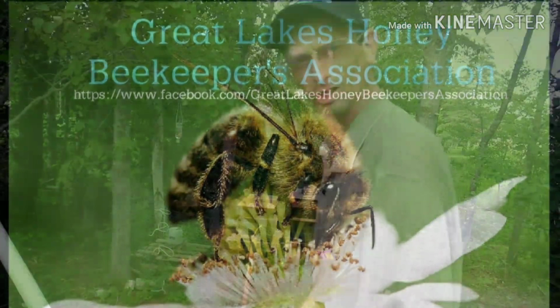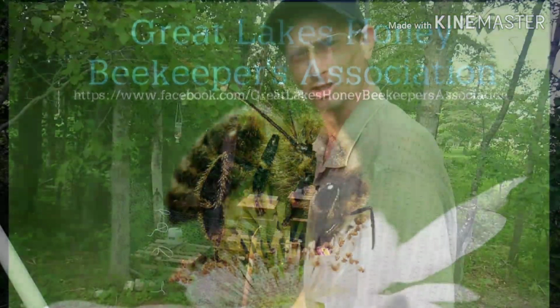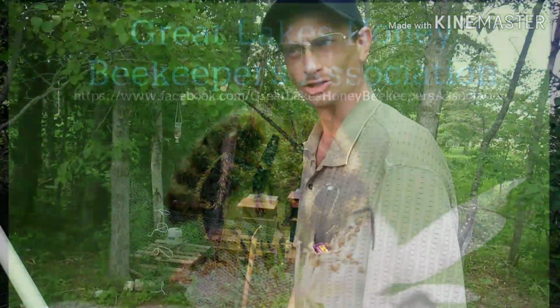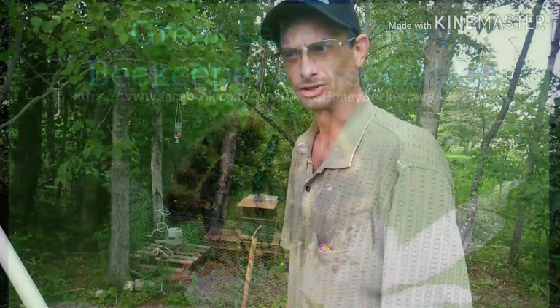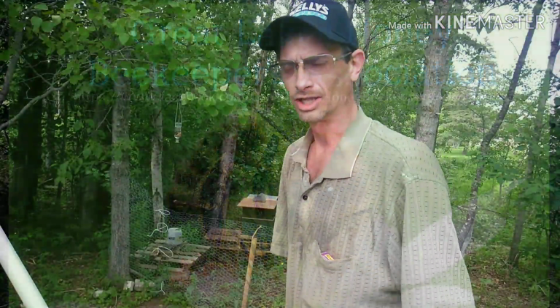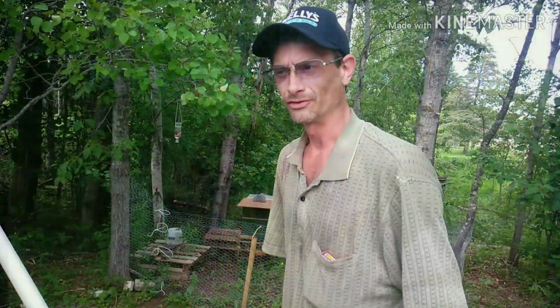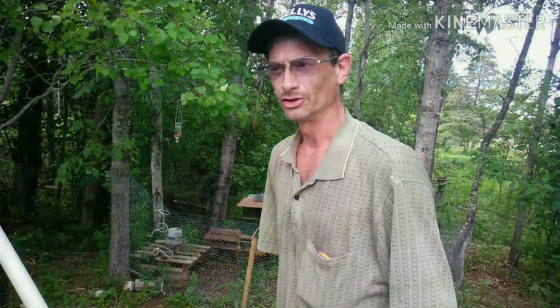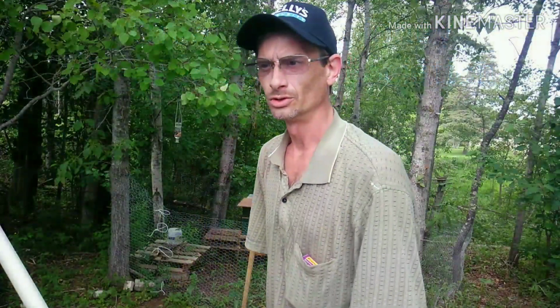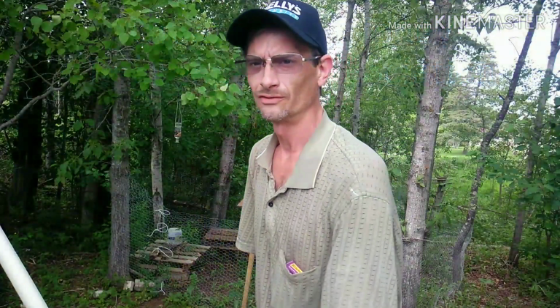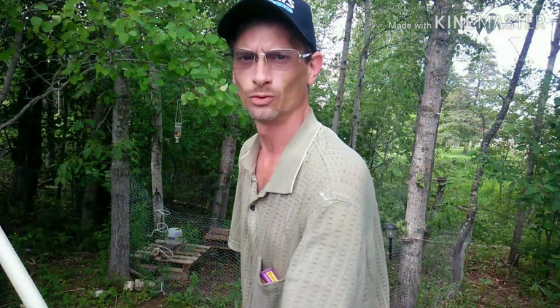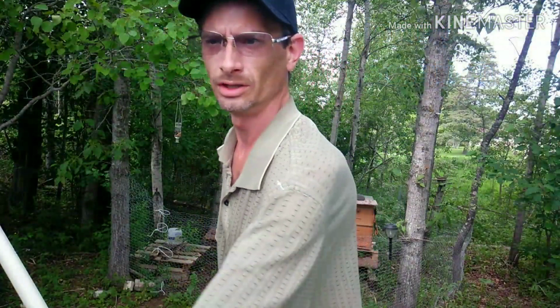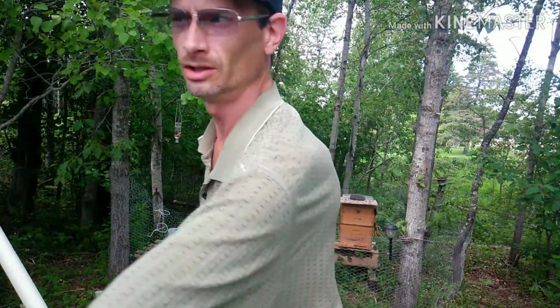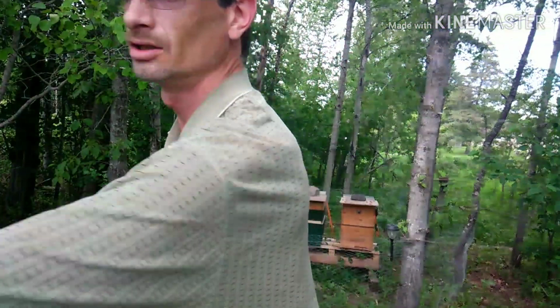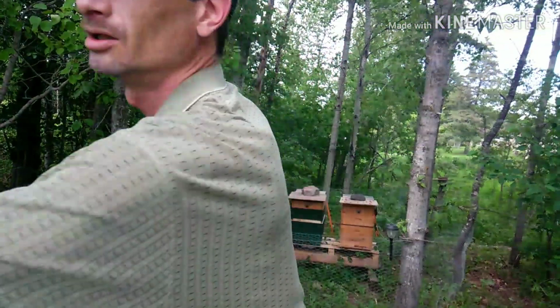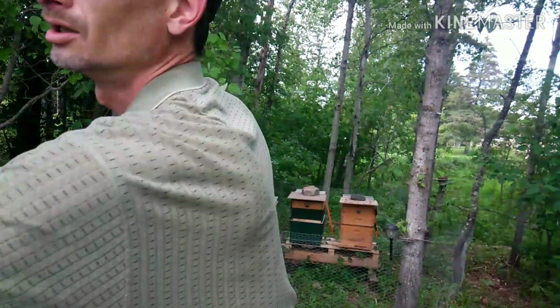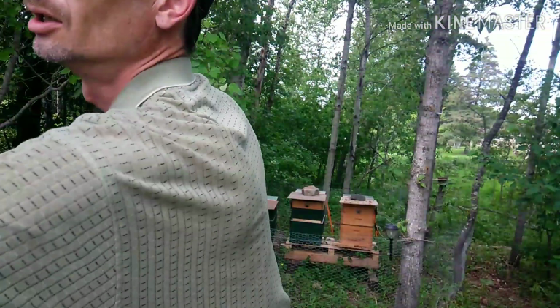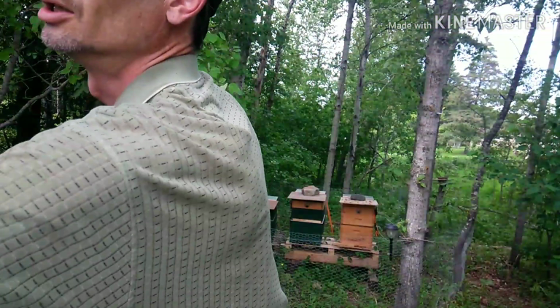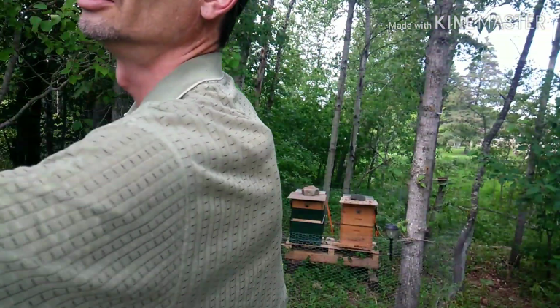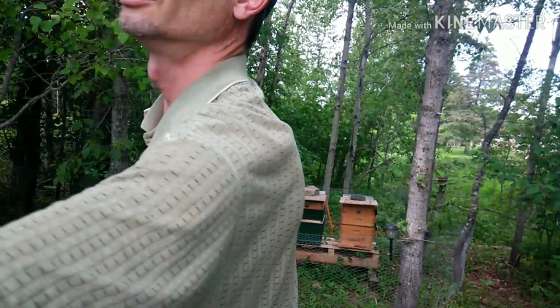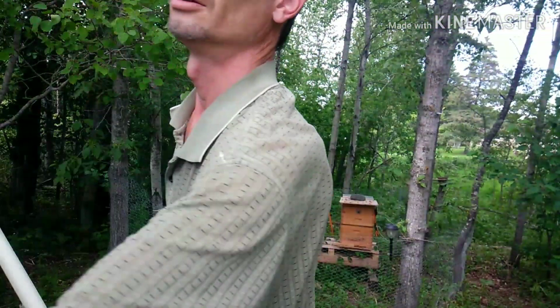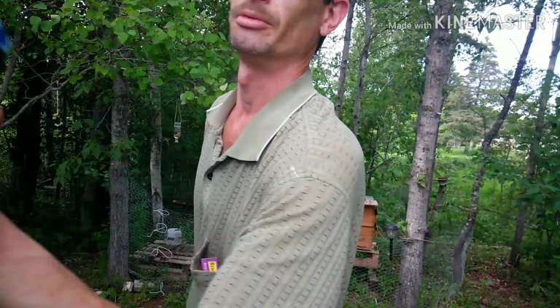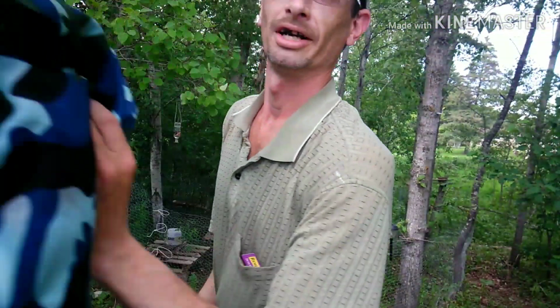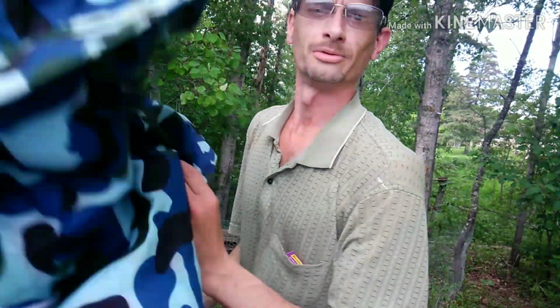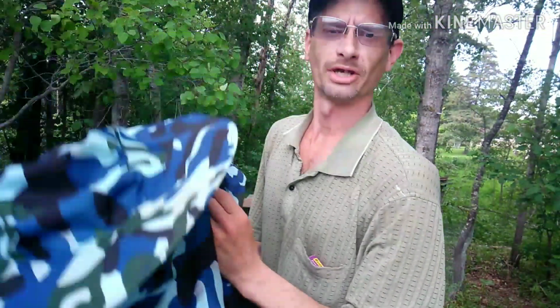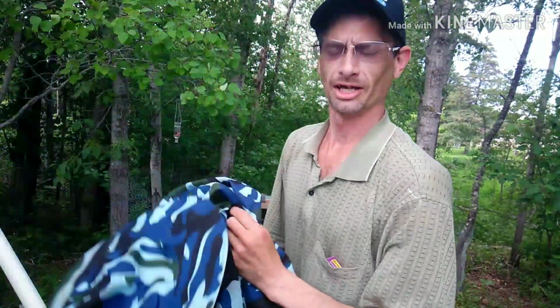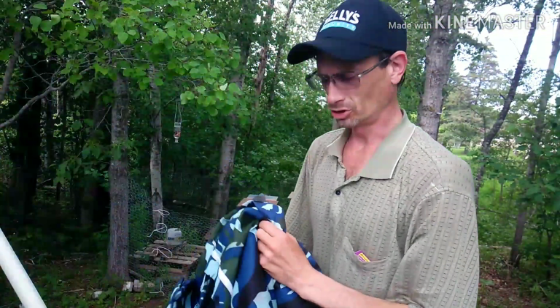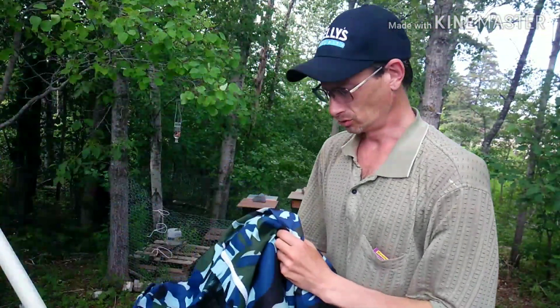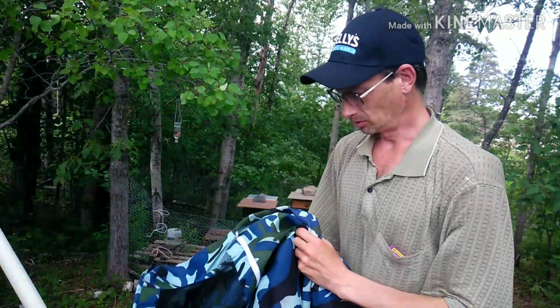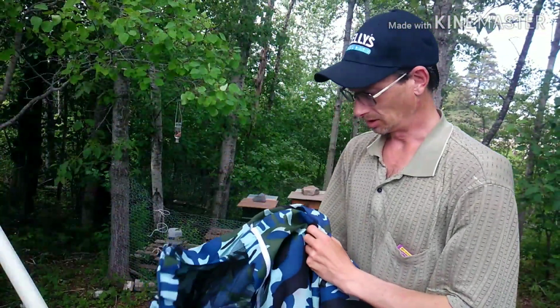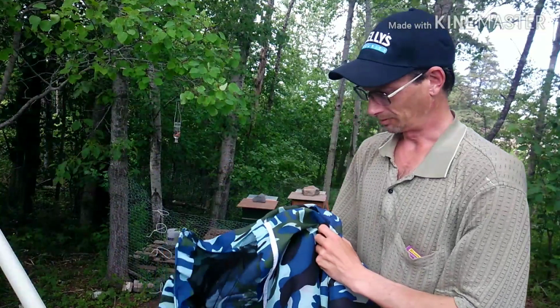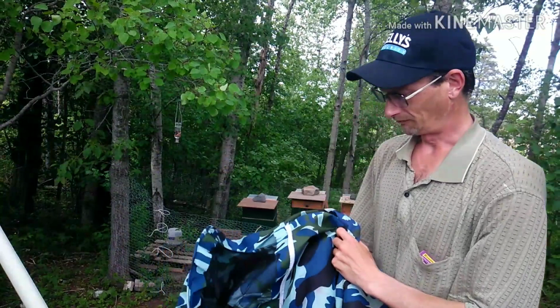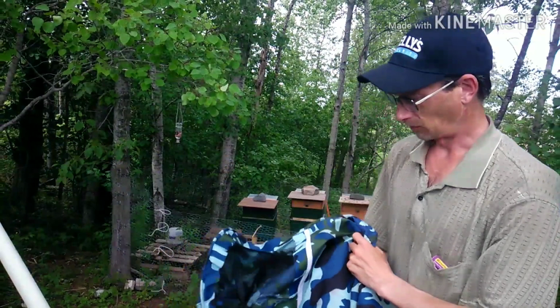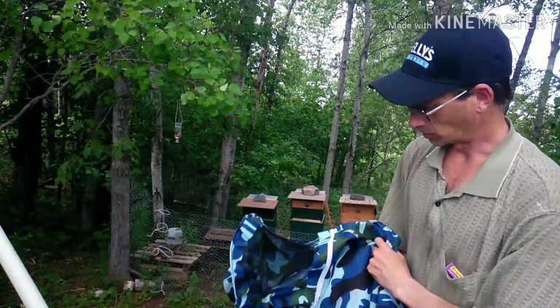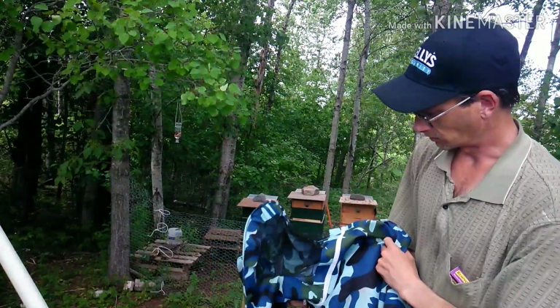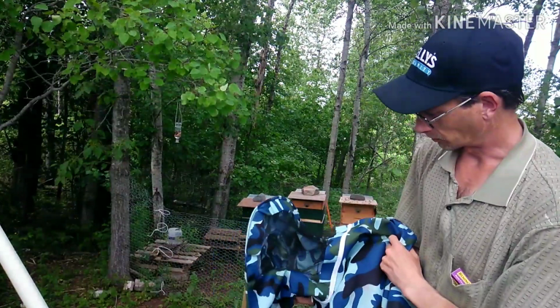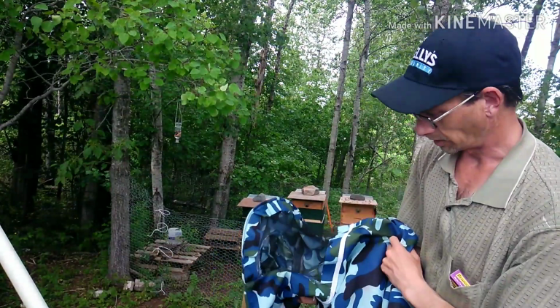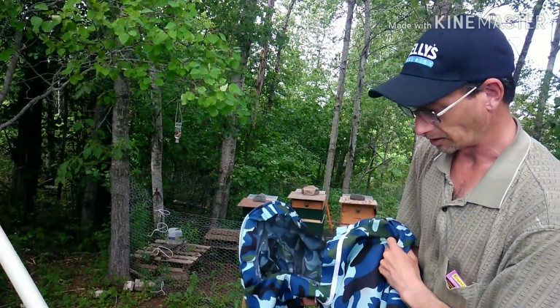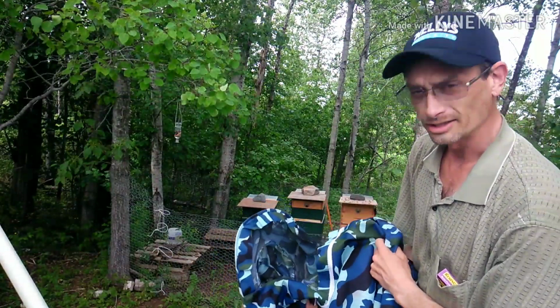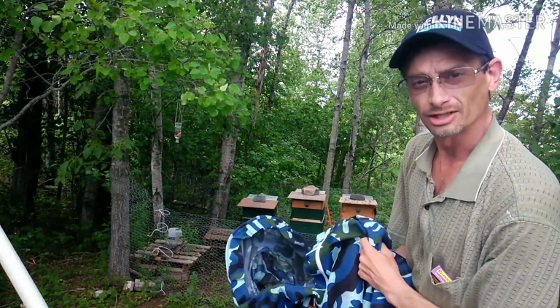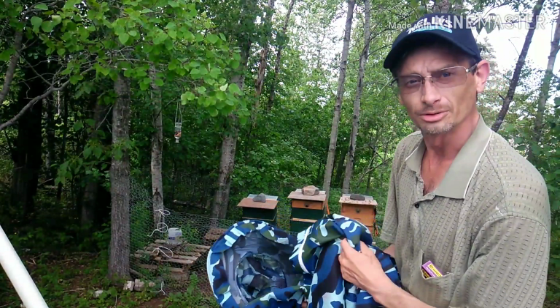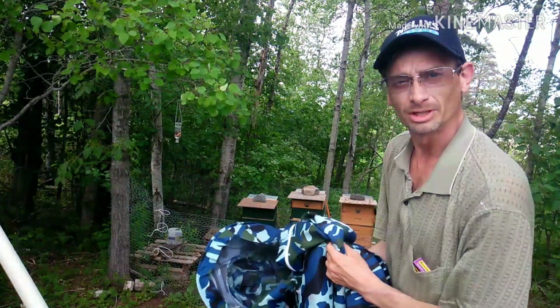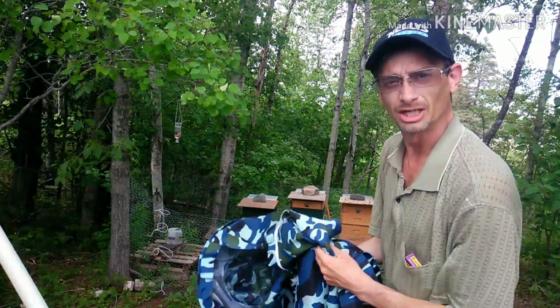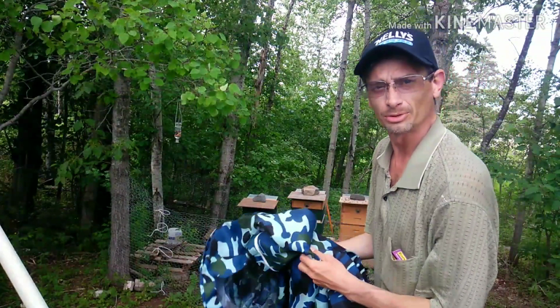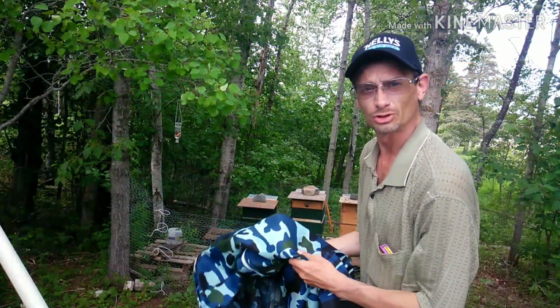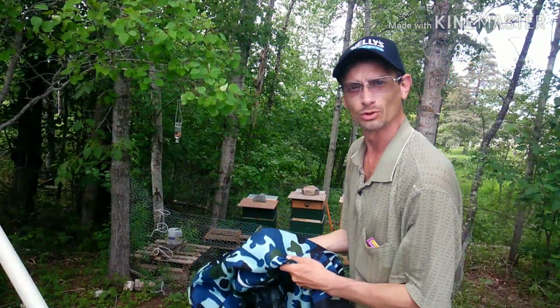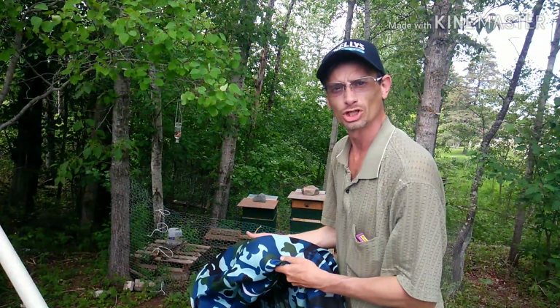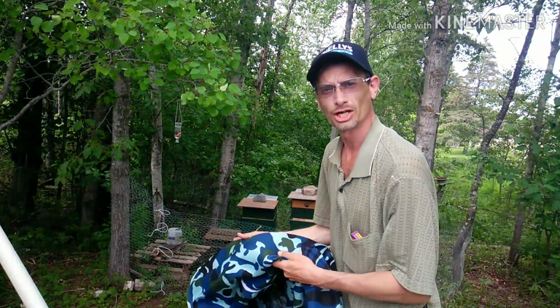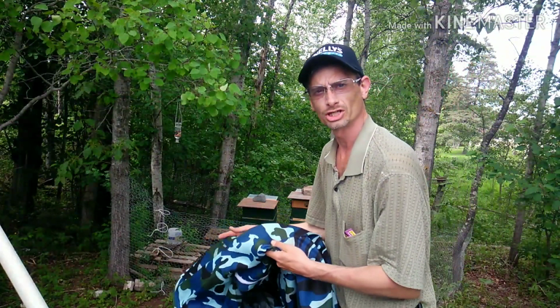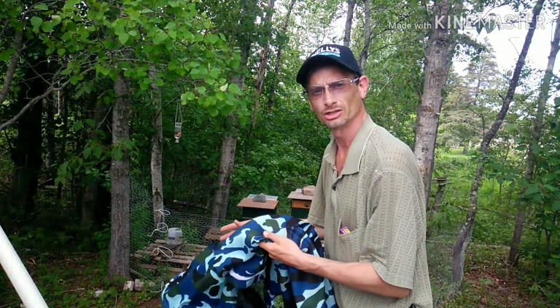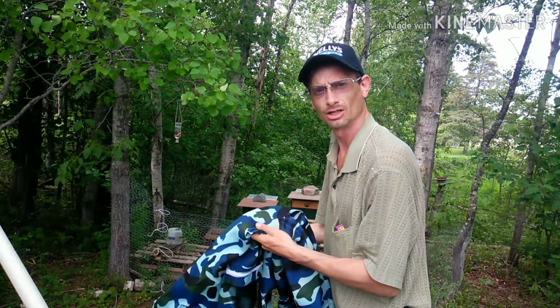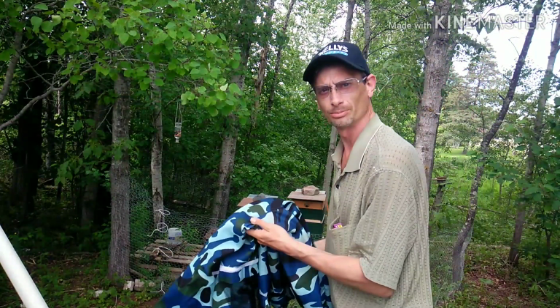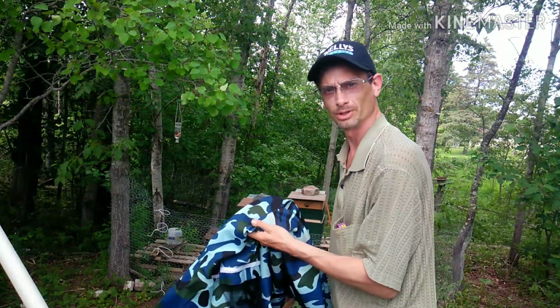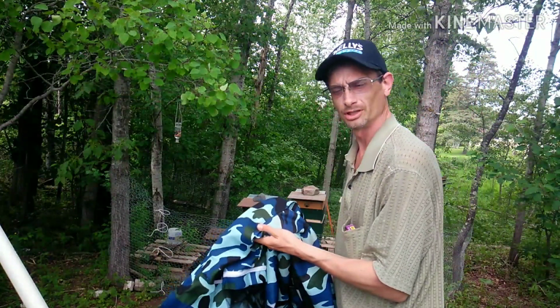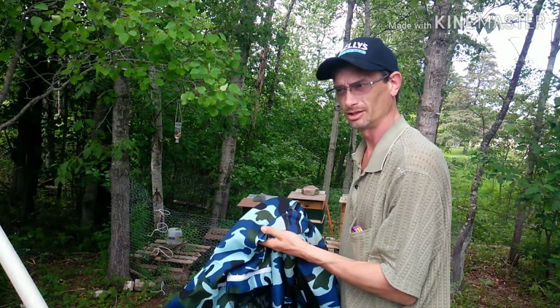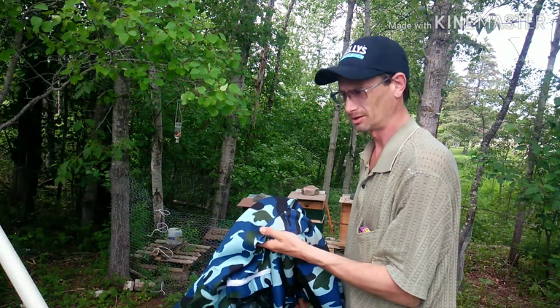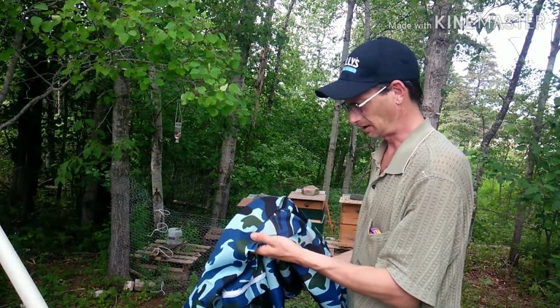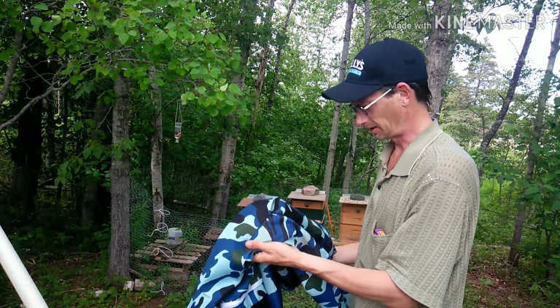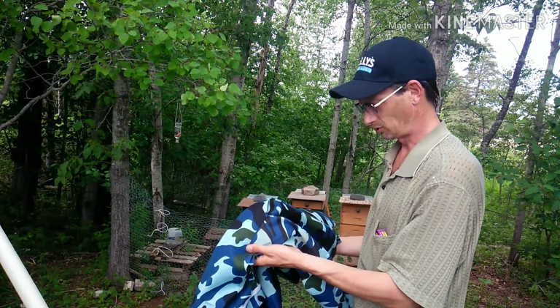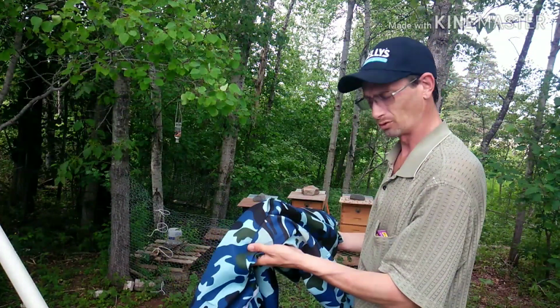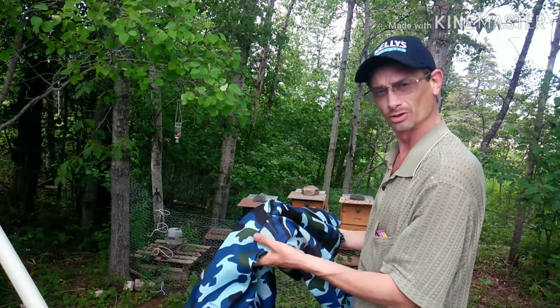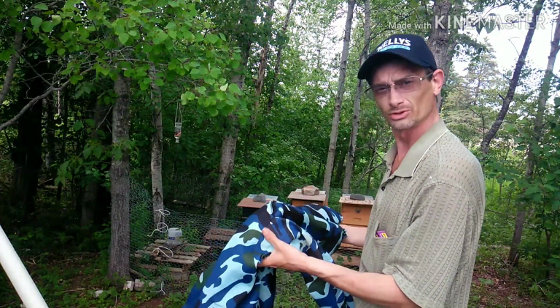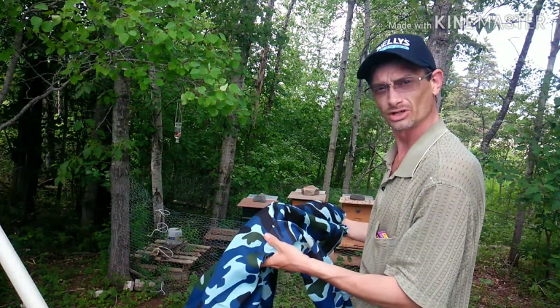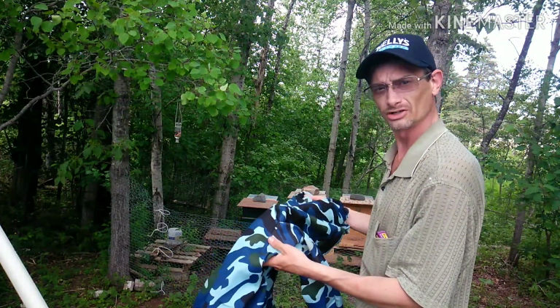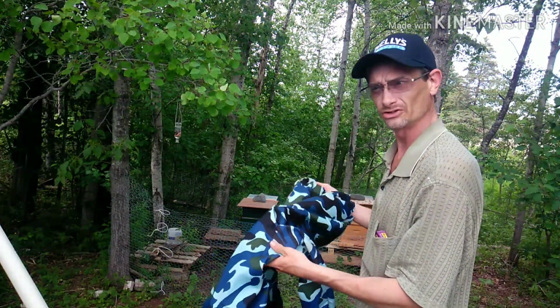Good afternoon everyone. My name is Andrew. I'm the founder of the Great Lakes Honey Beekeepers Association up in northern Wisconsin.